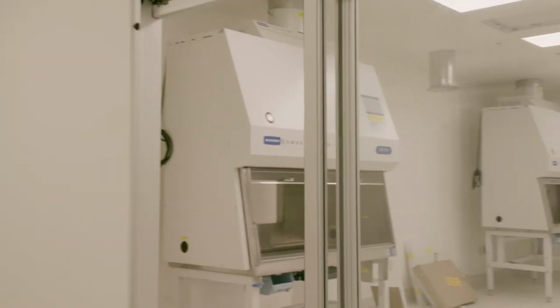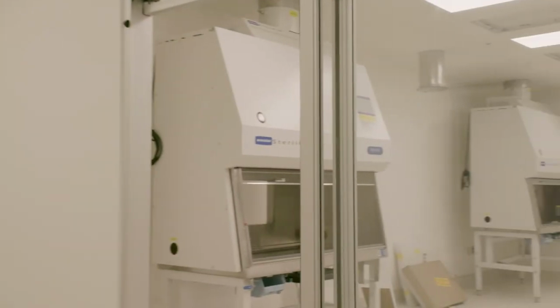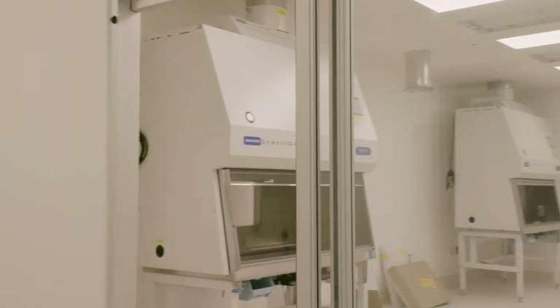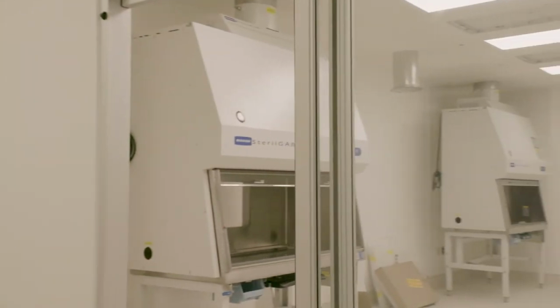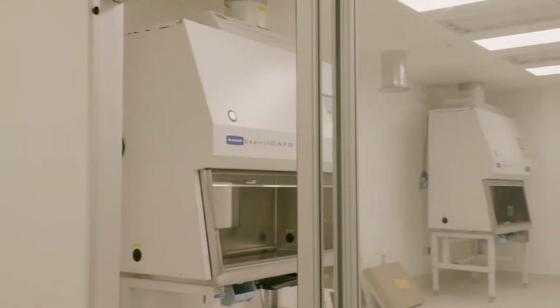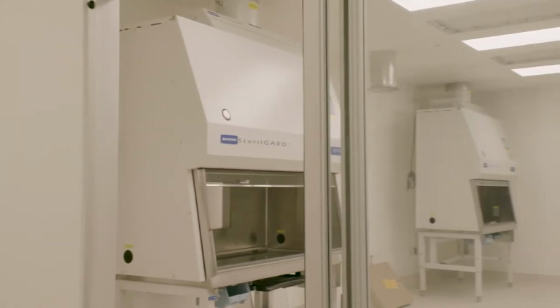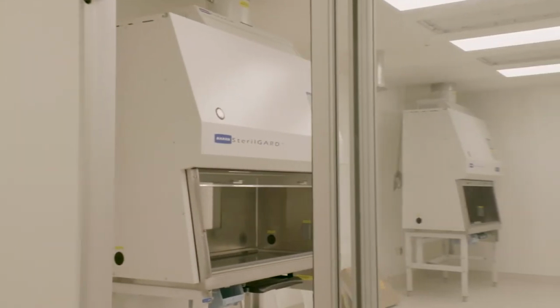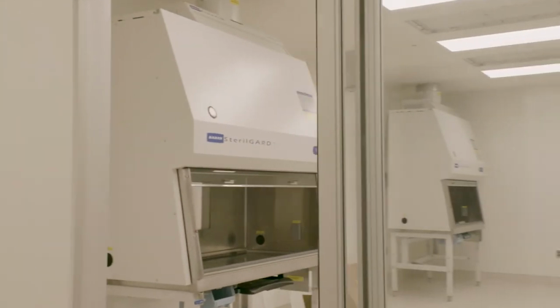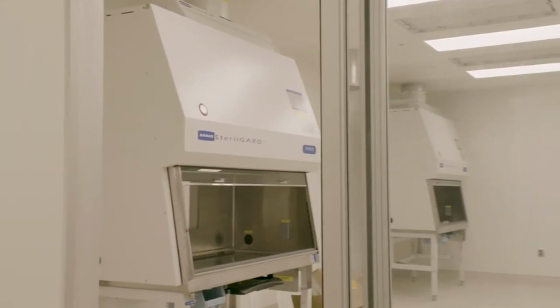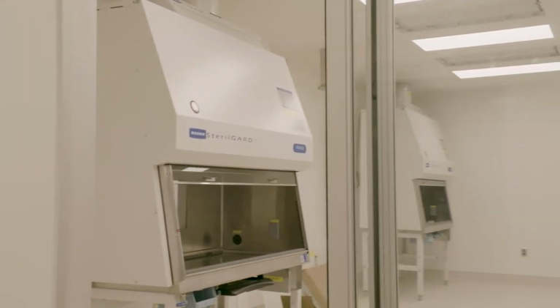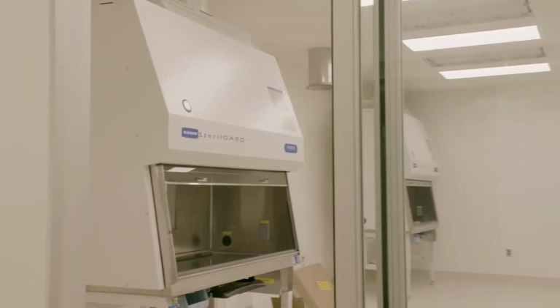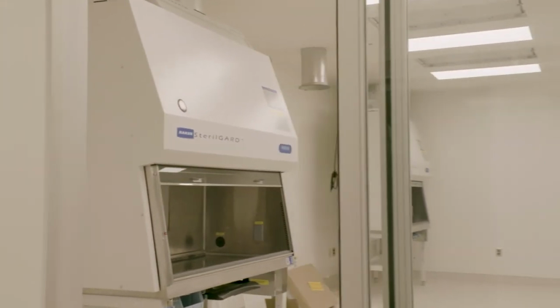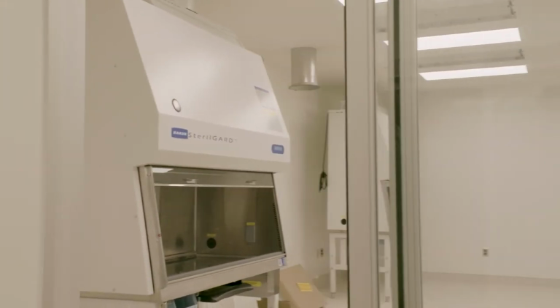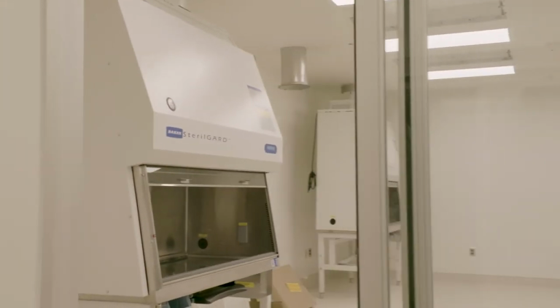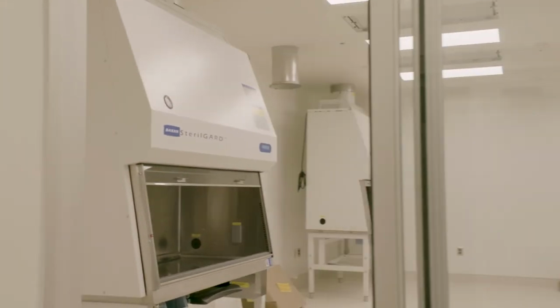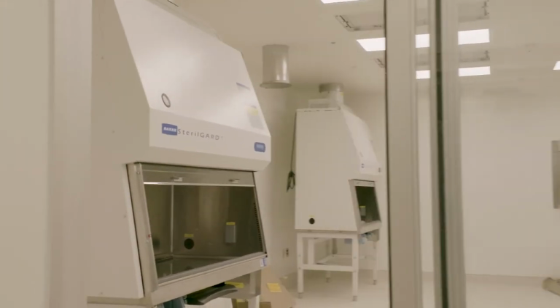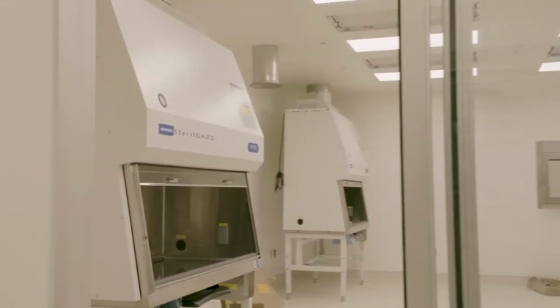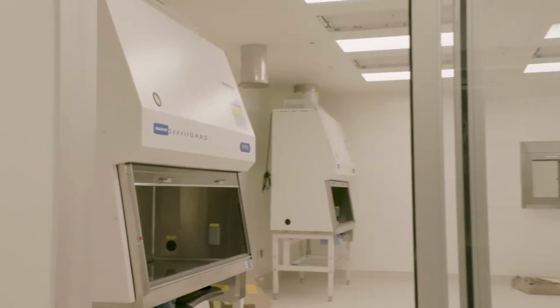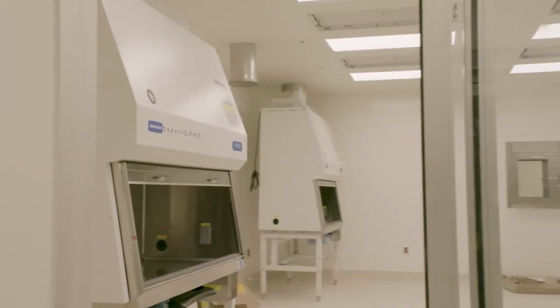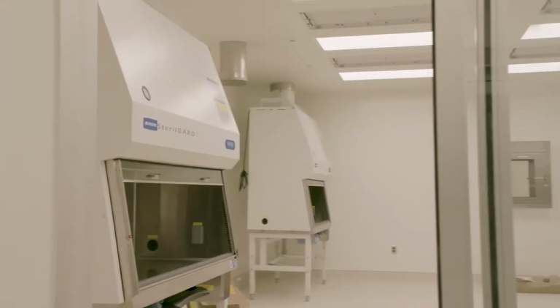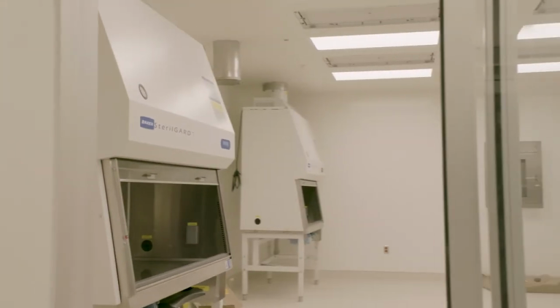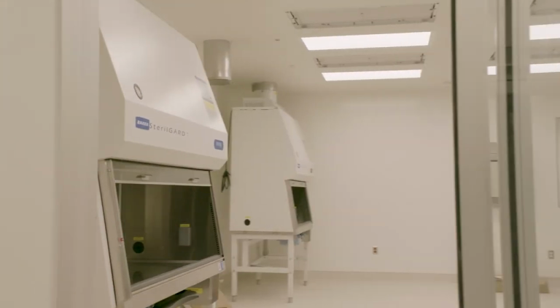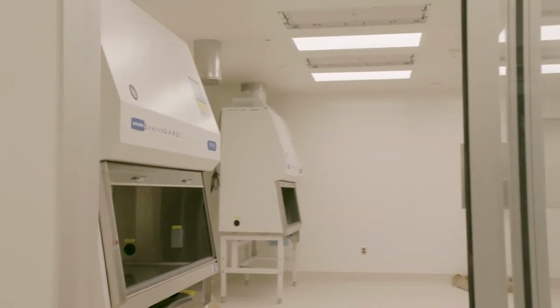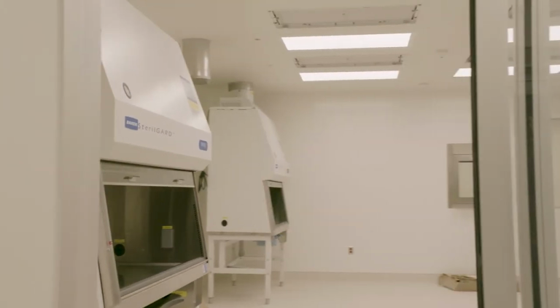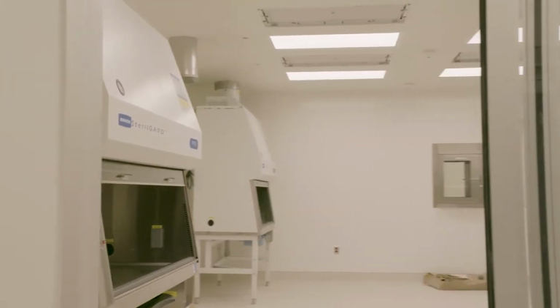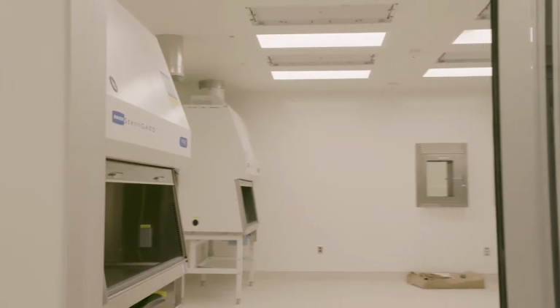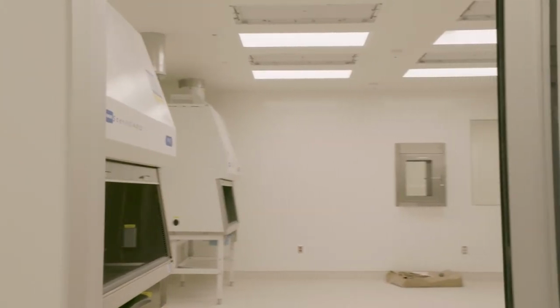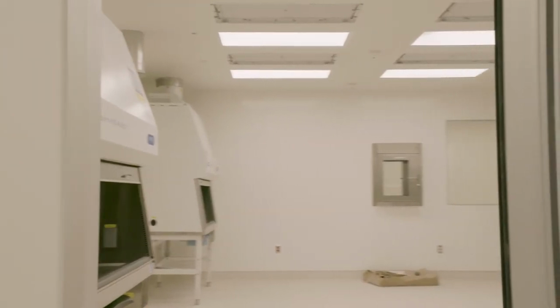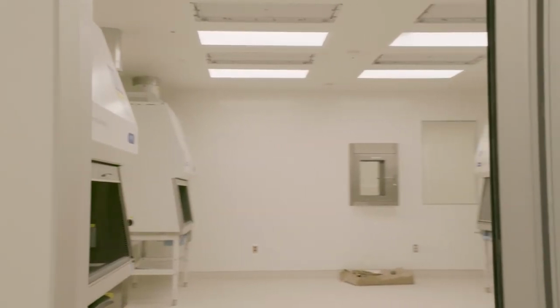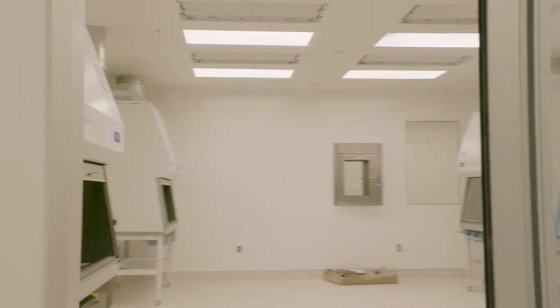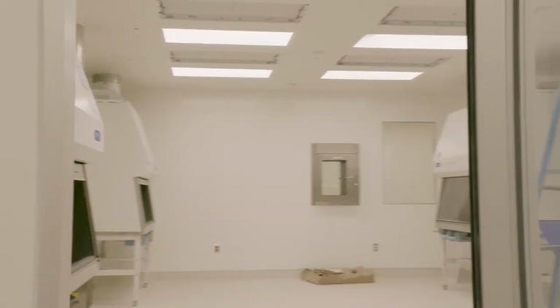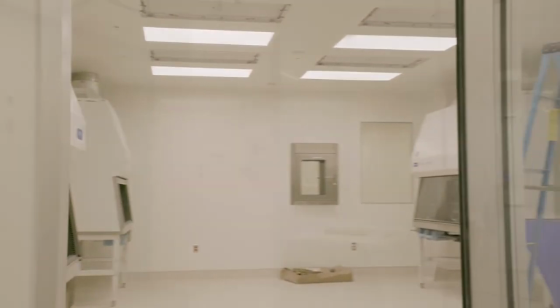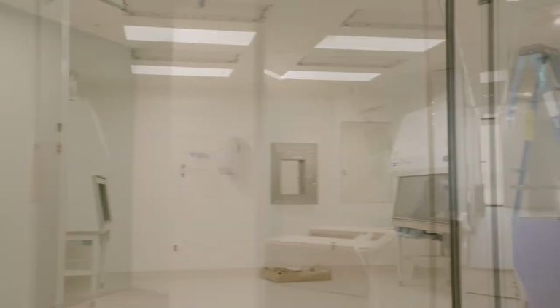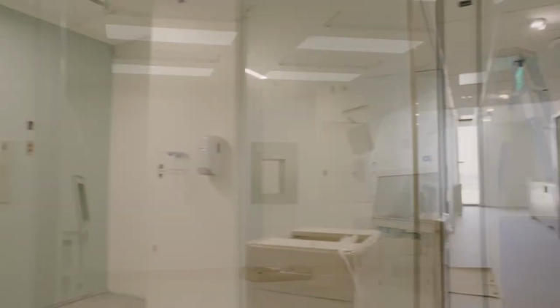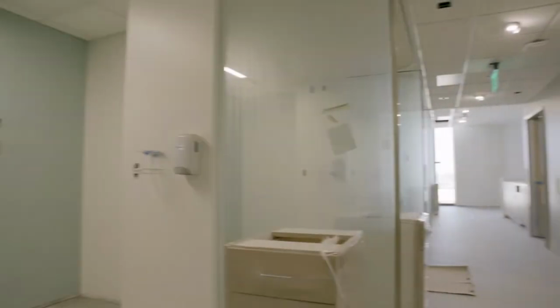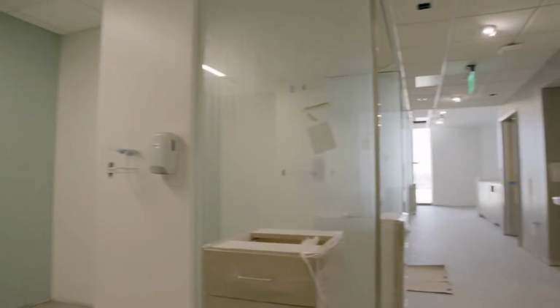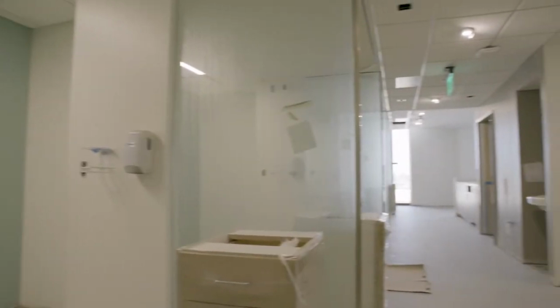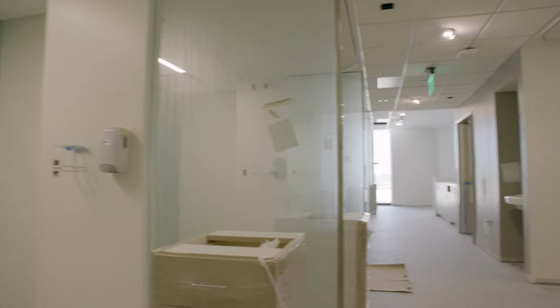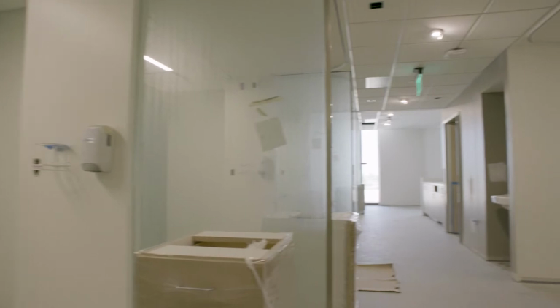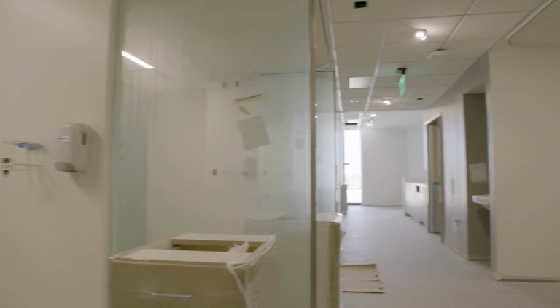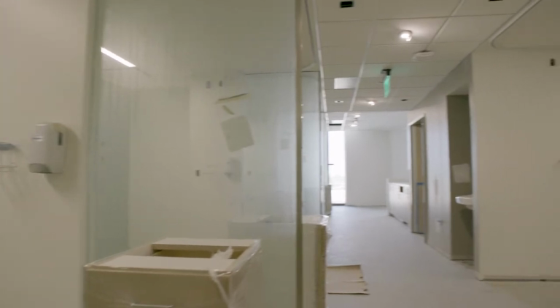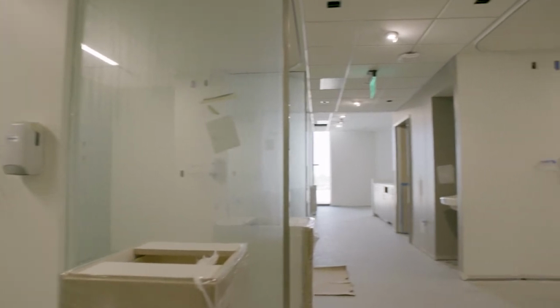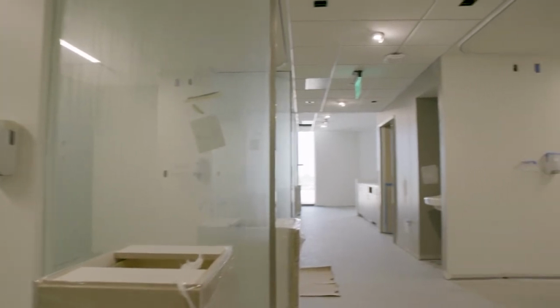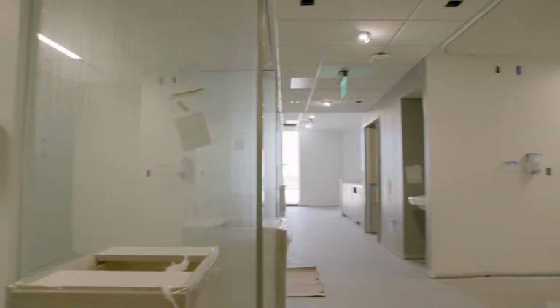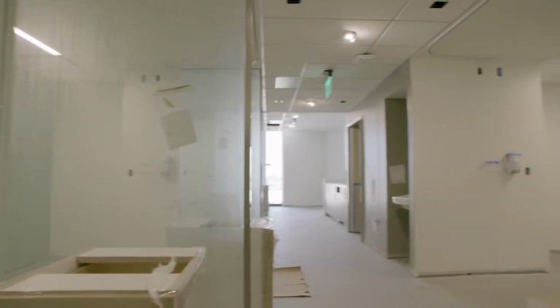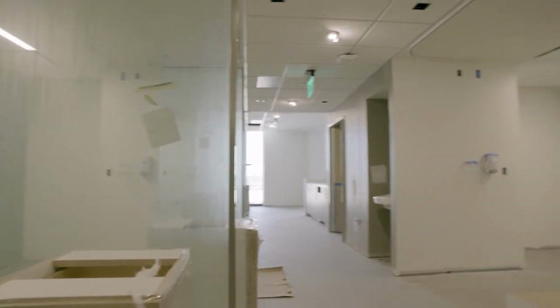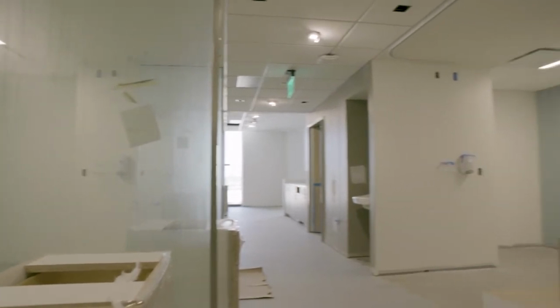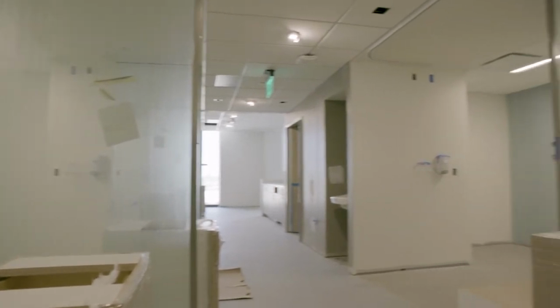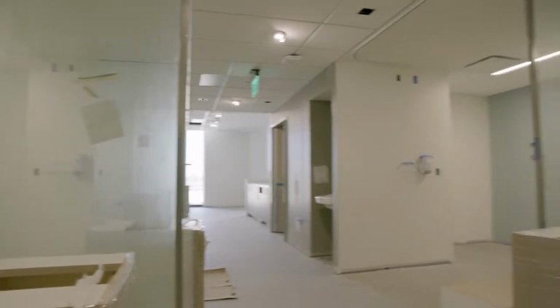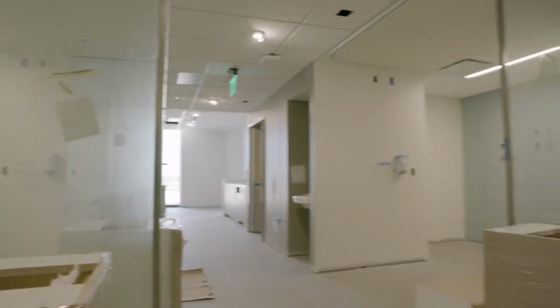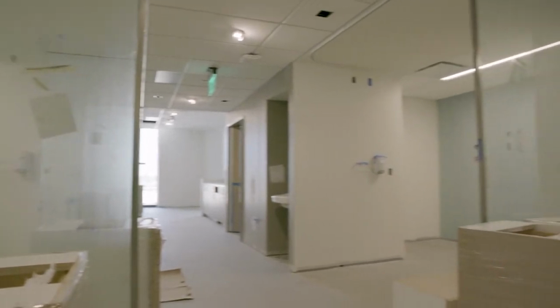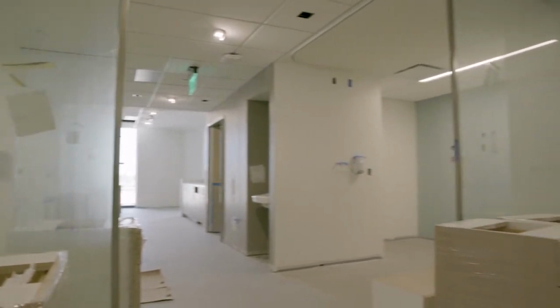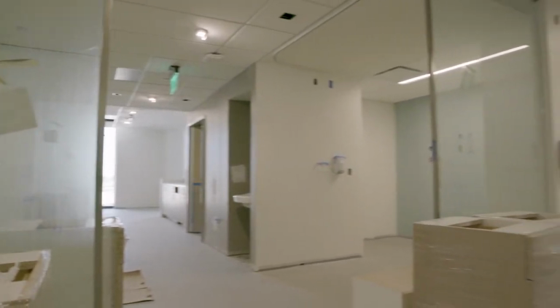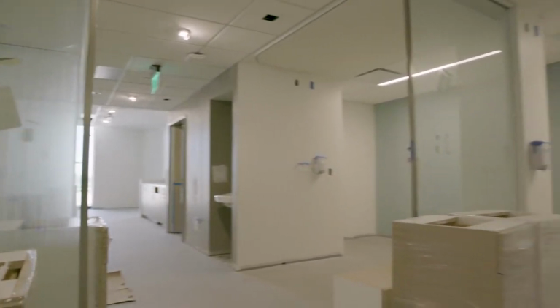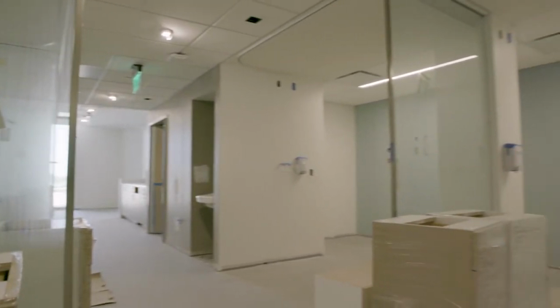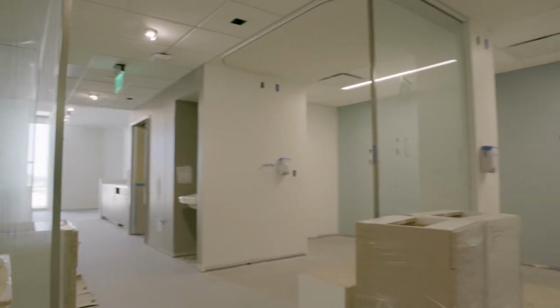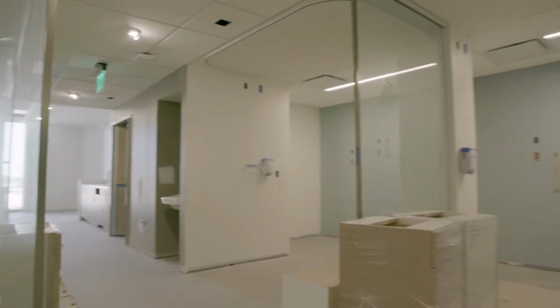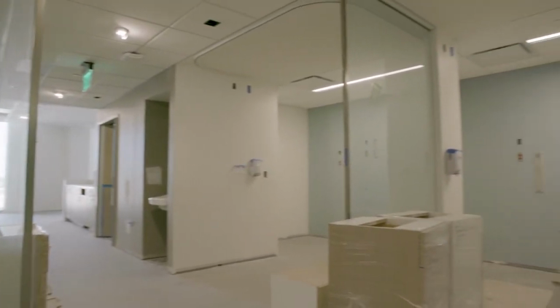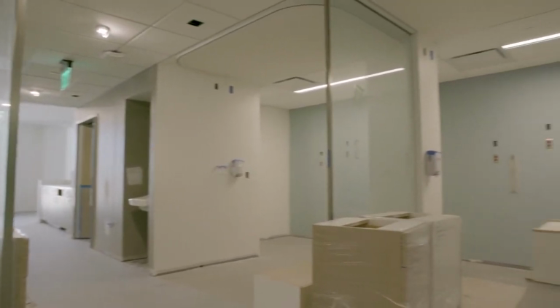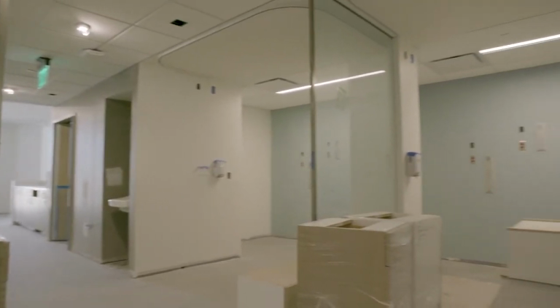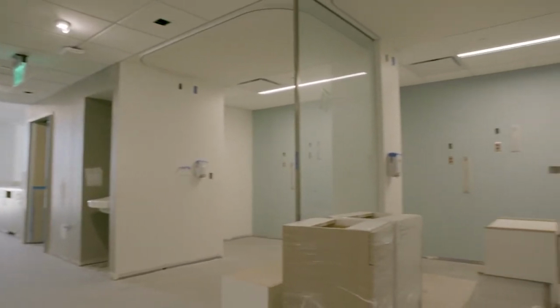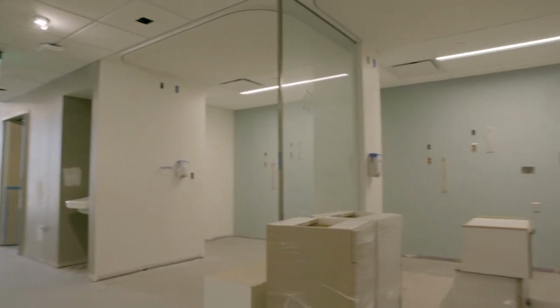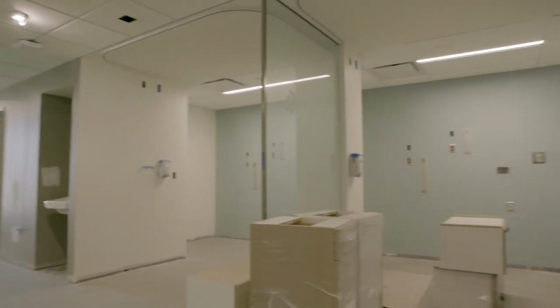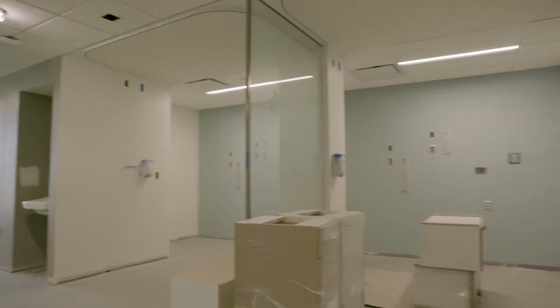Level four houses our infusion services. This area features large and private bays for patients to receive their chemotherapy and infusion treatments.